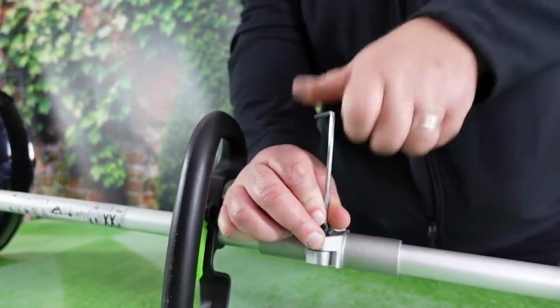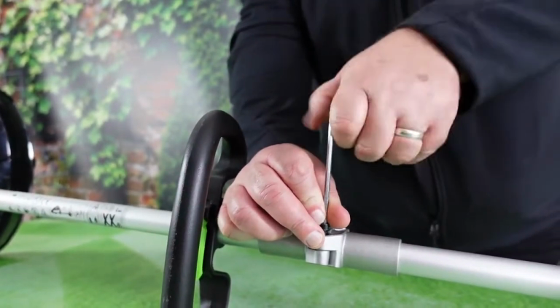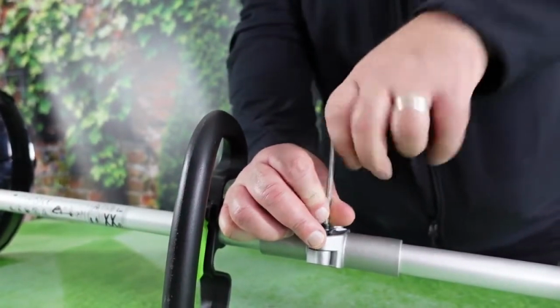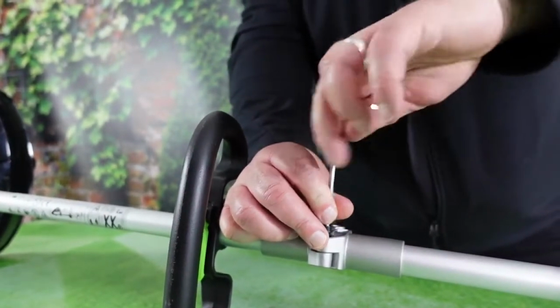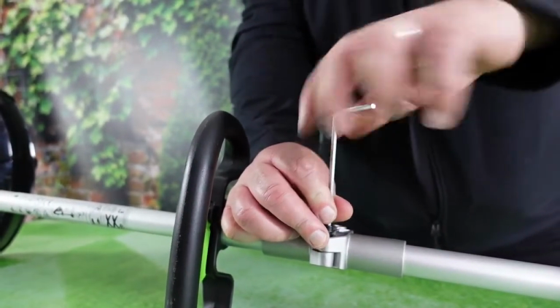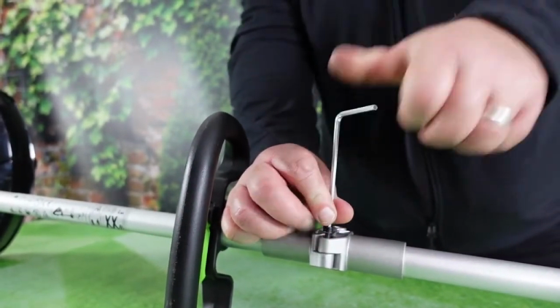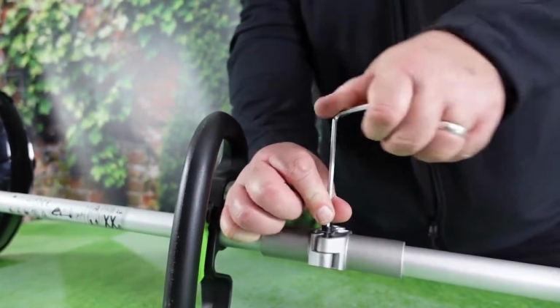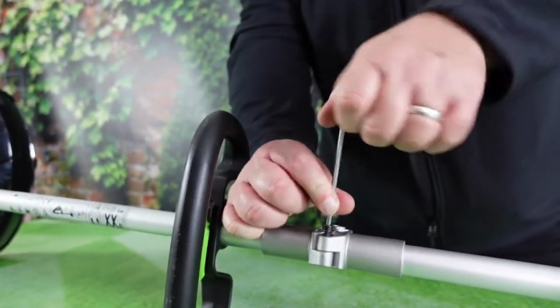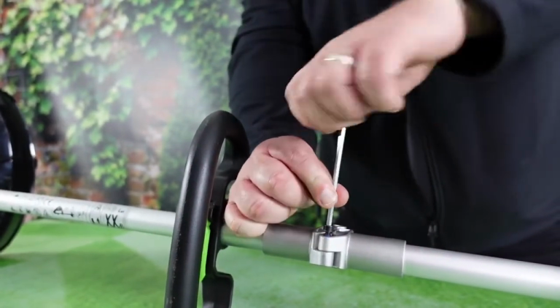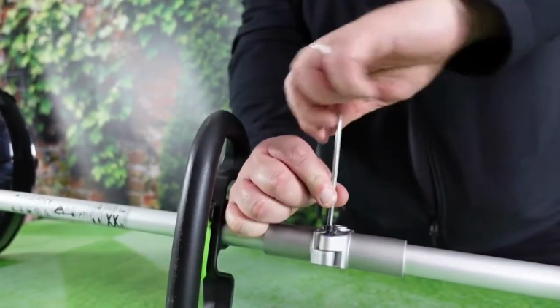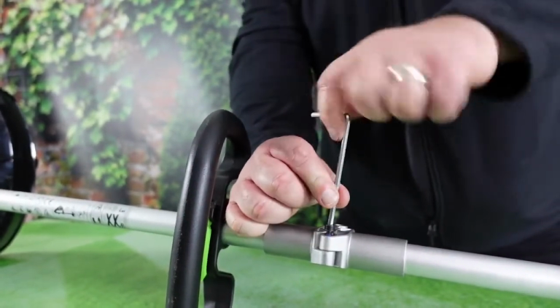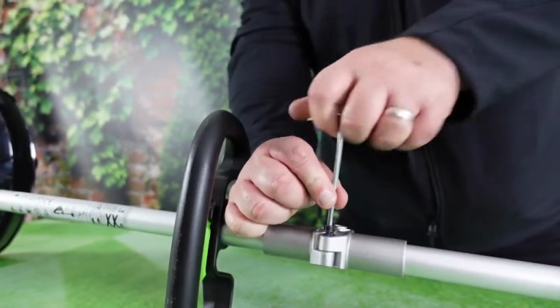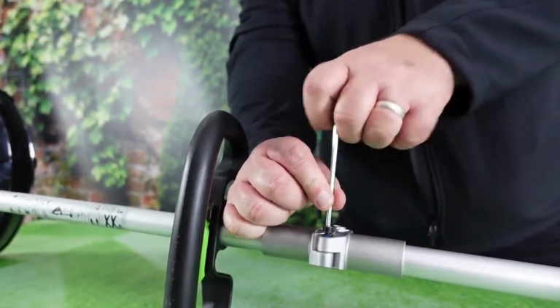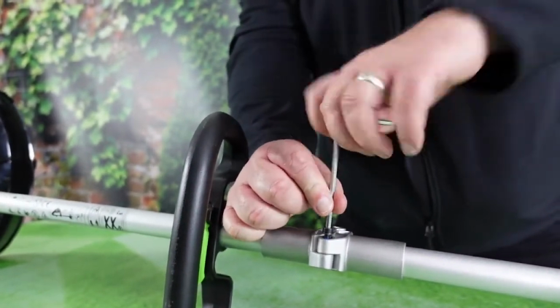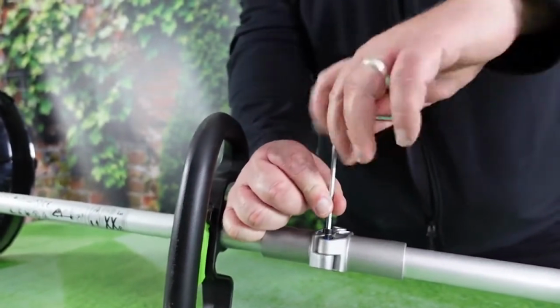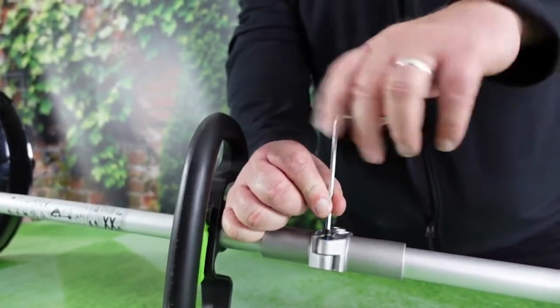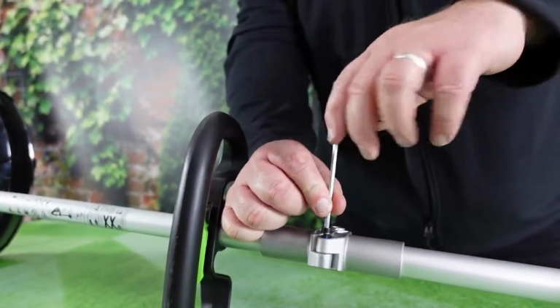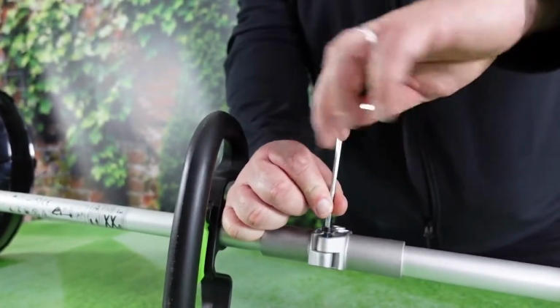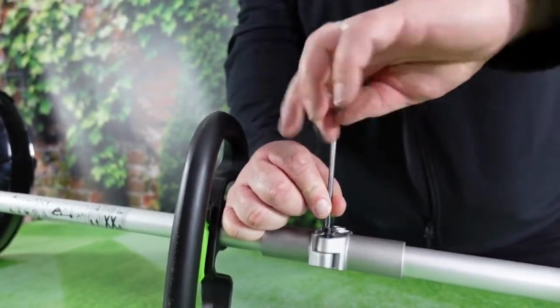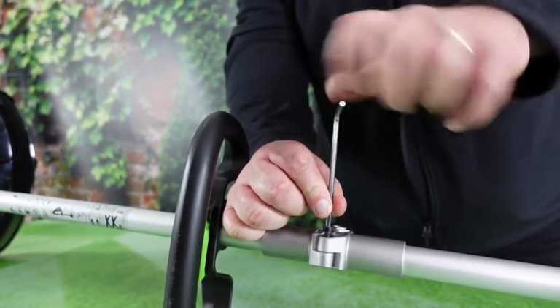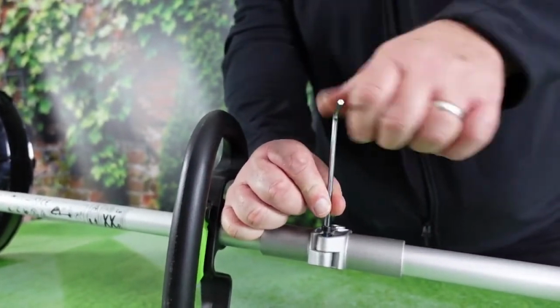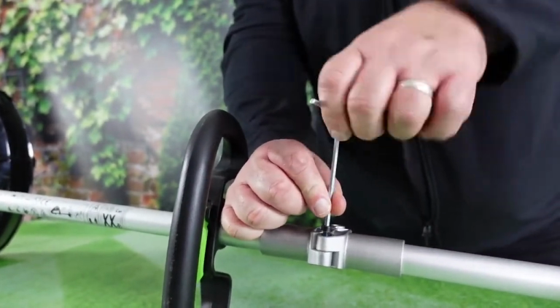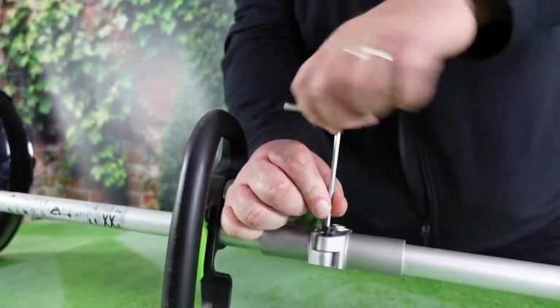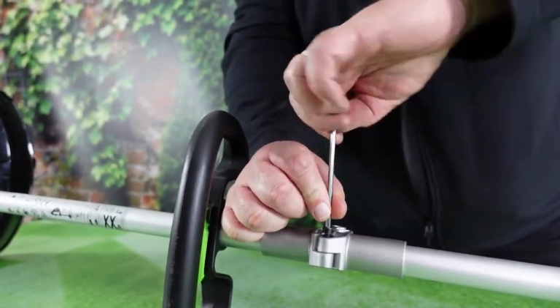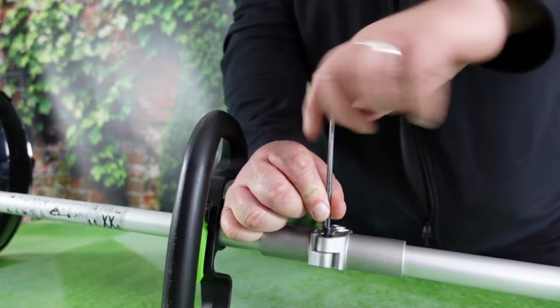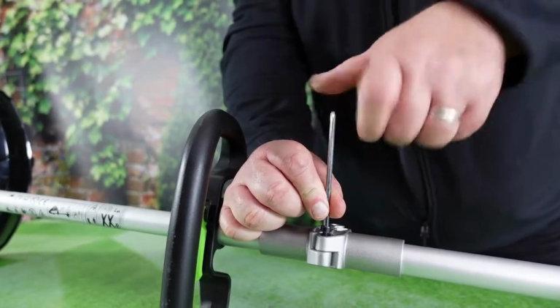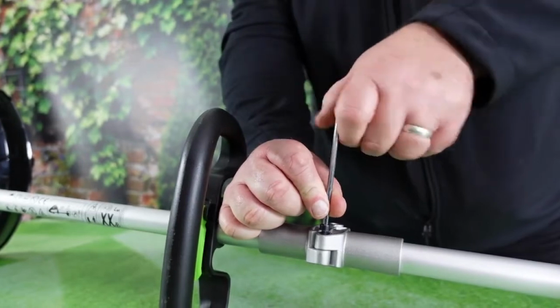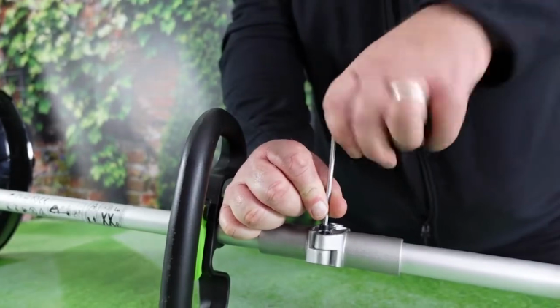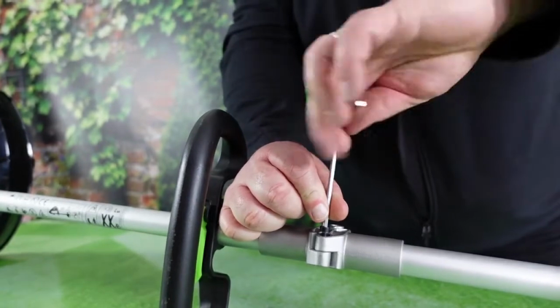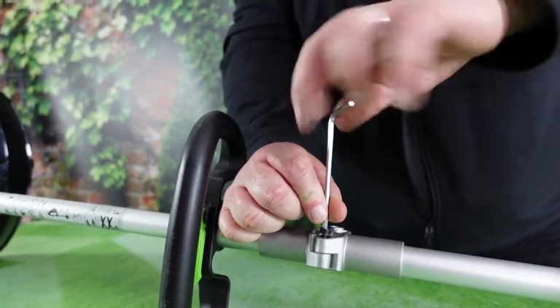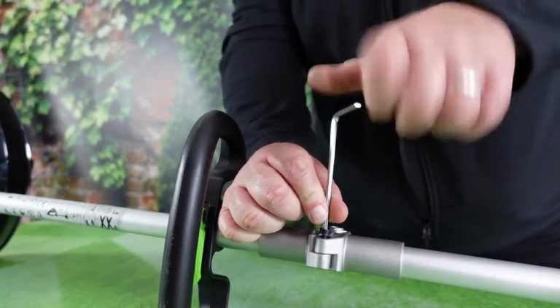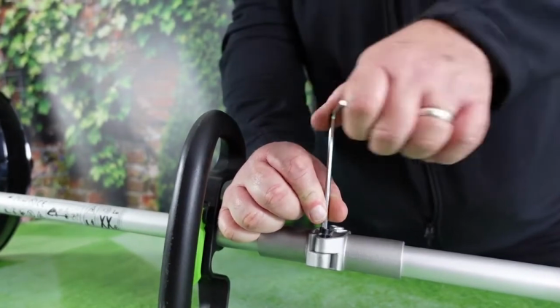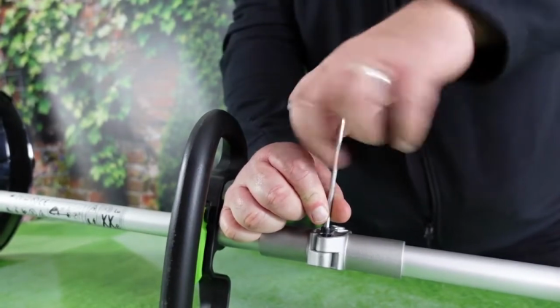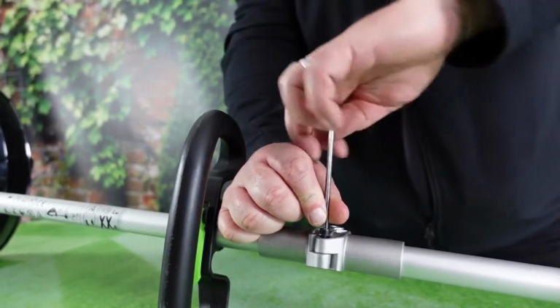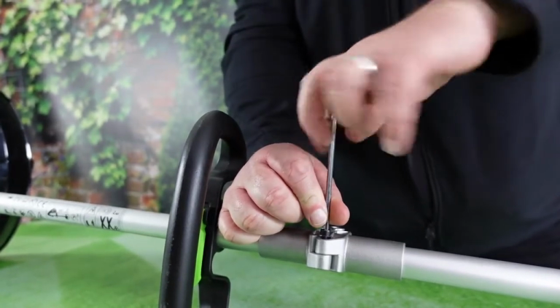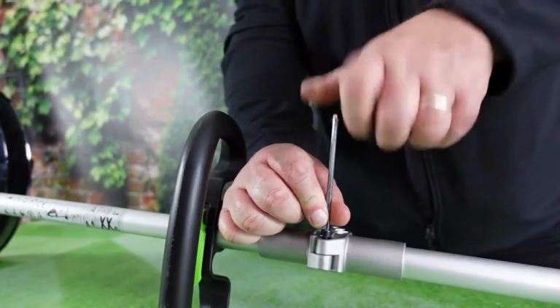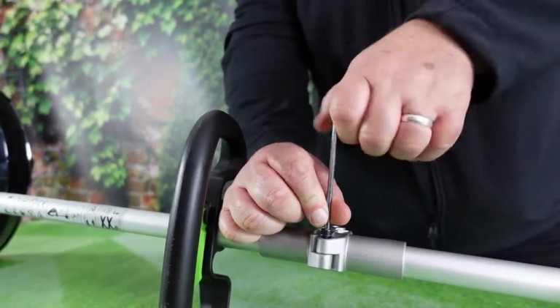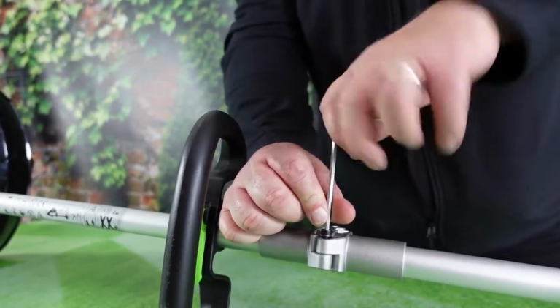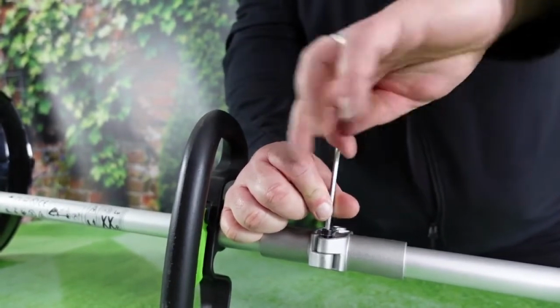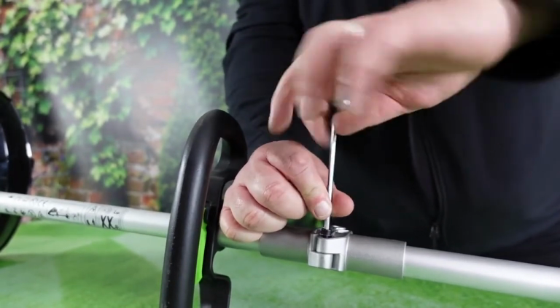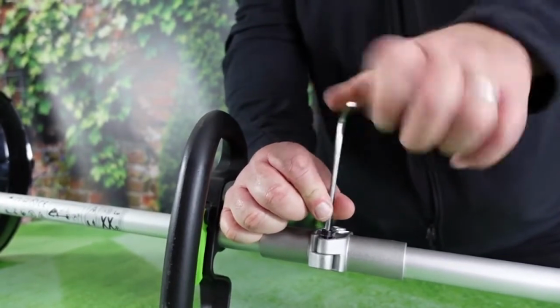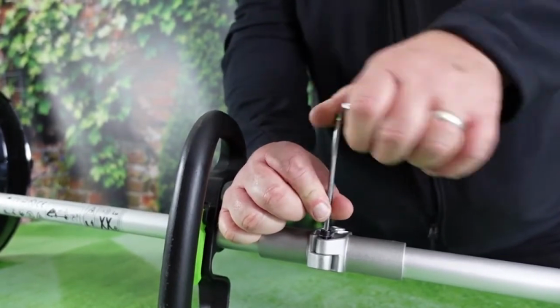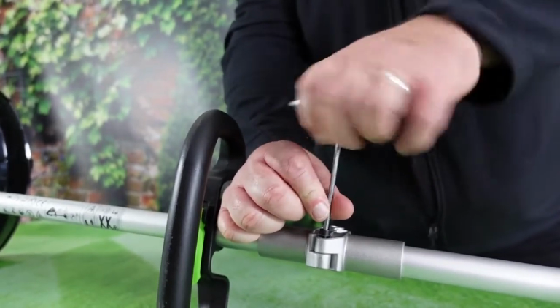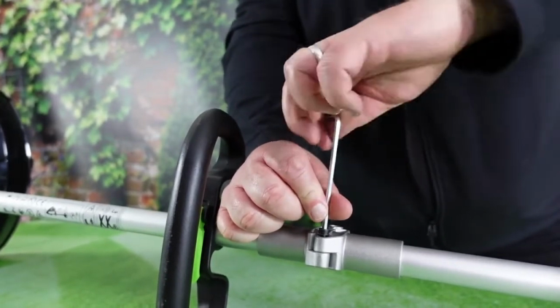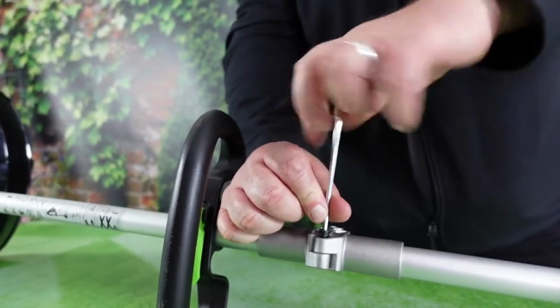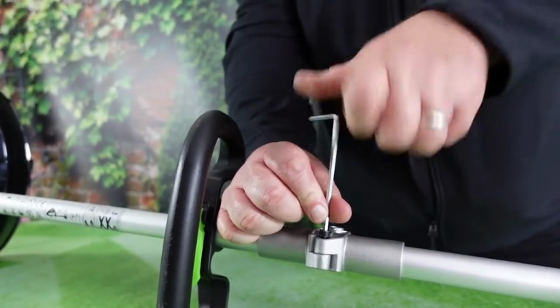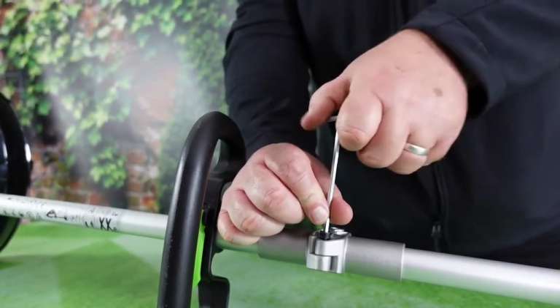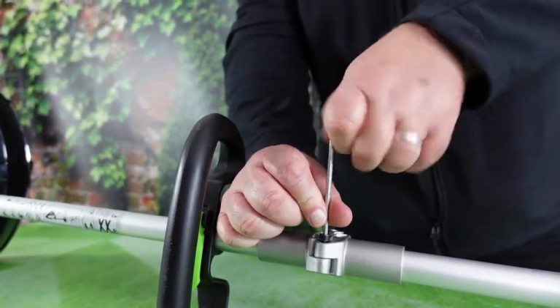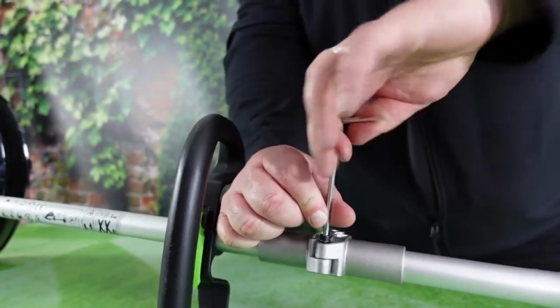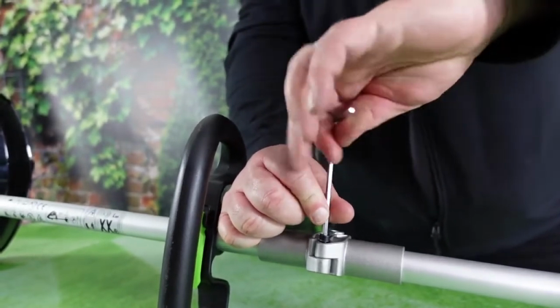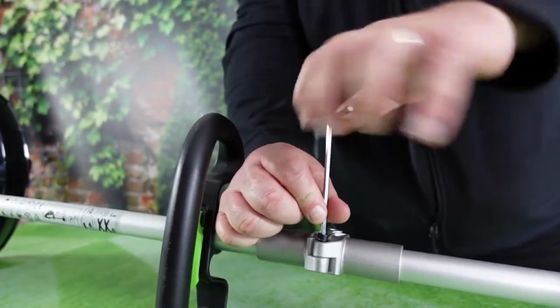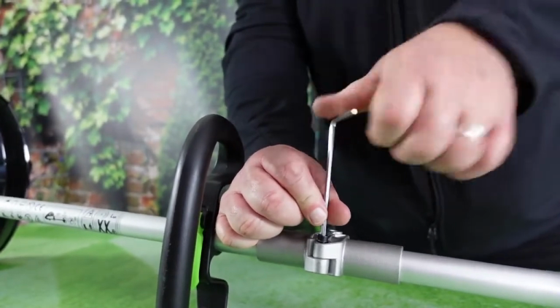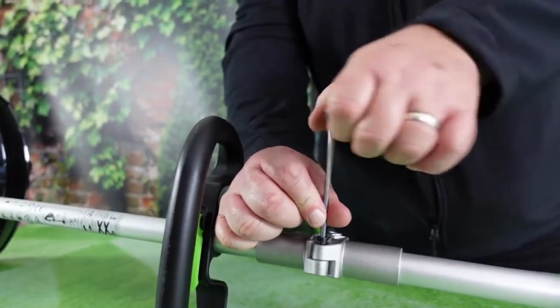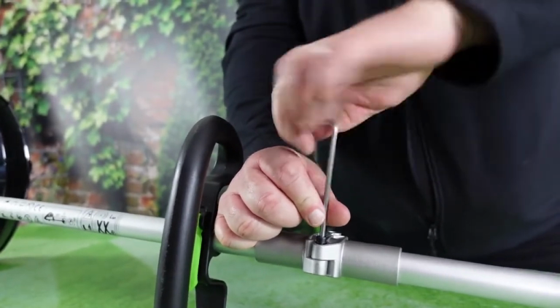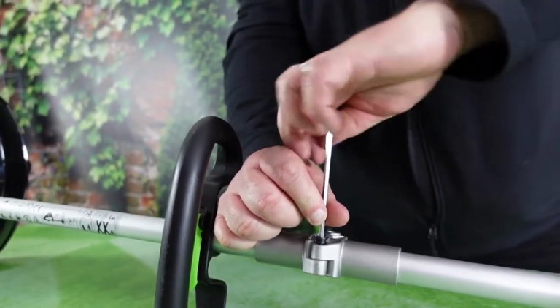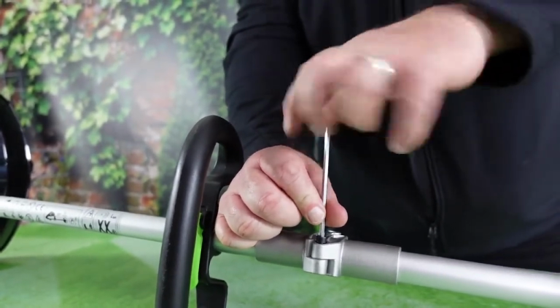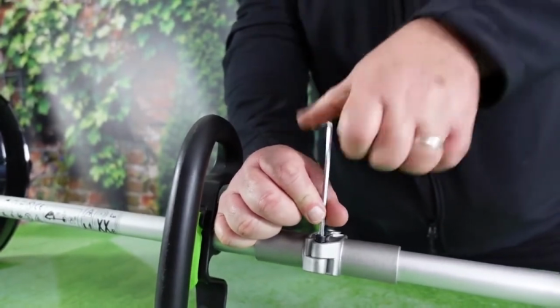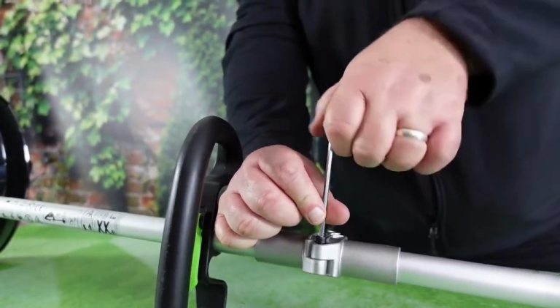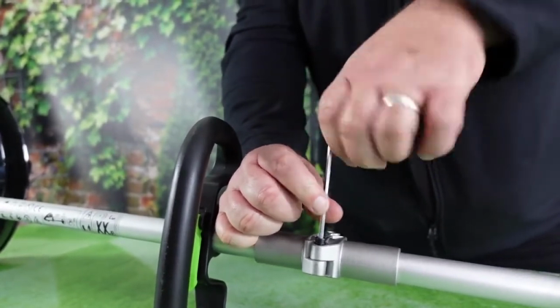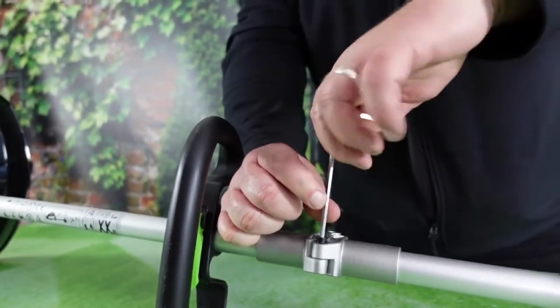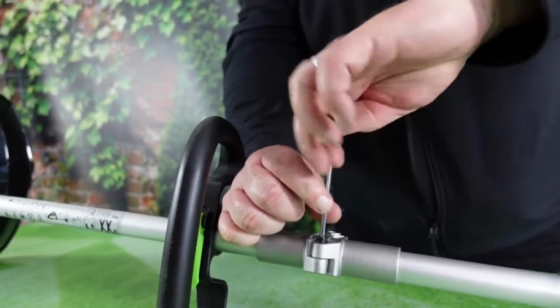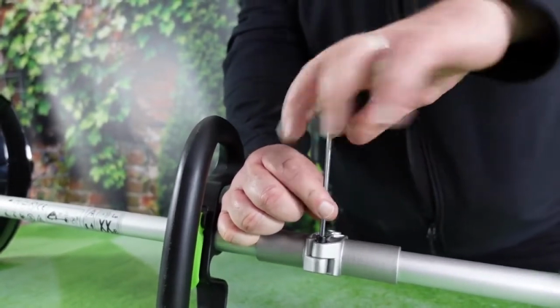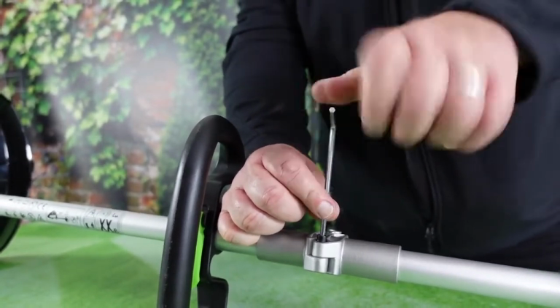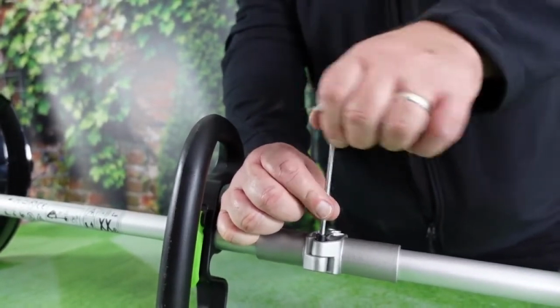As regards to the one-time hinge, the allen key will come in the kit. Just lock that in position, screw that down, and tighten that up.